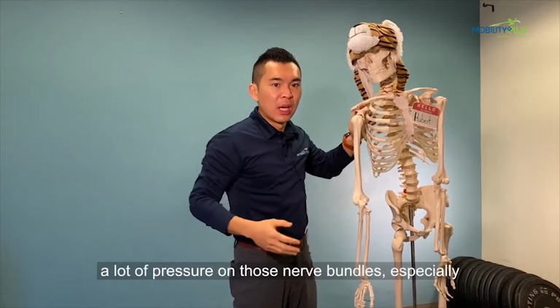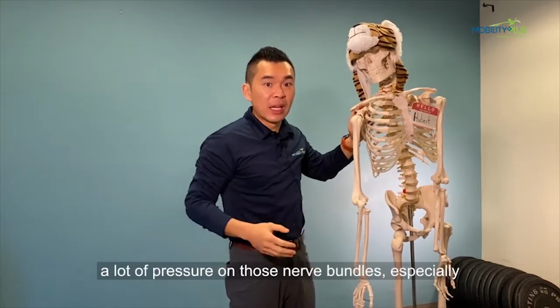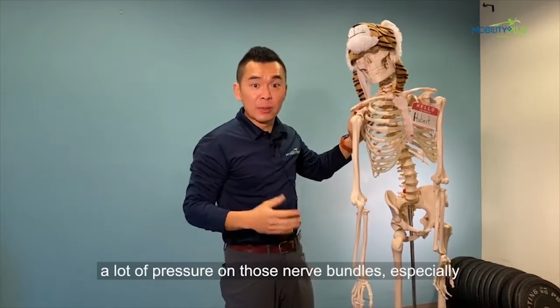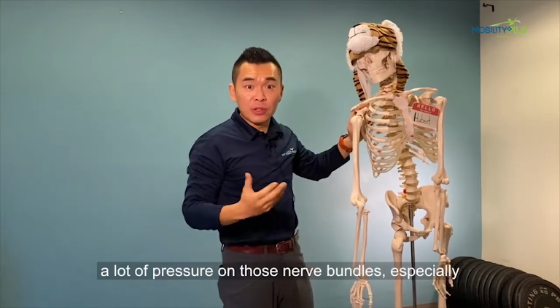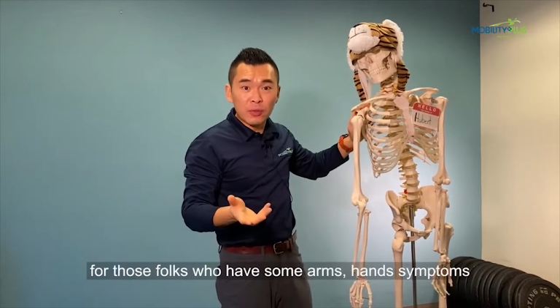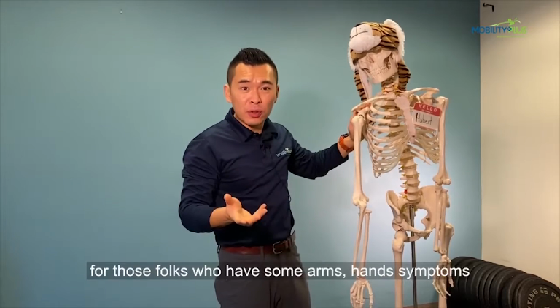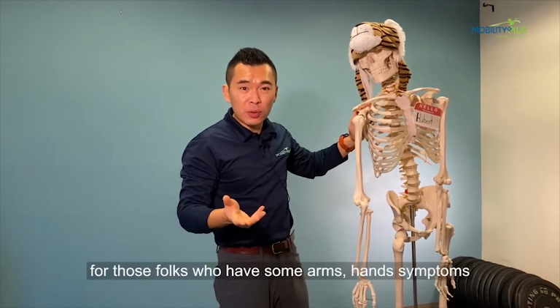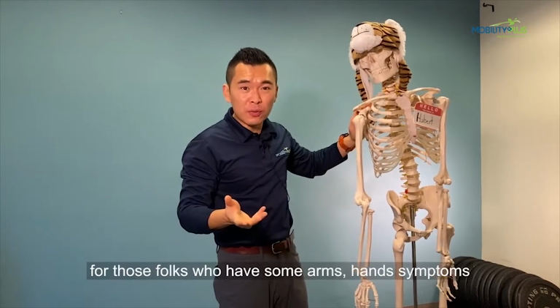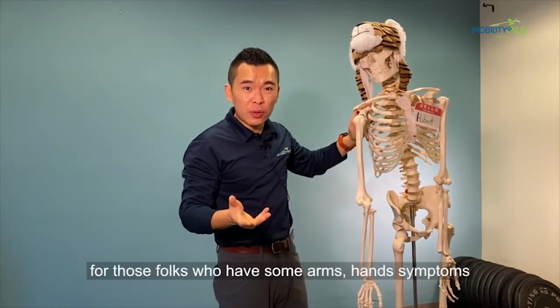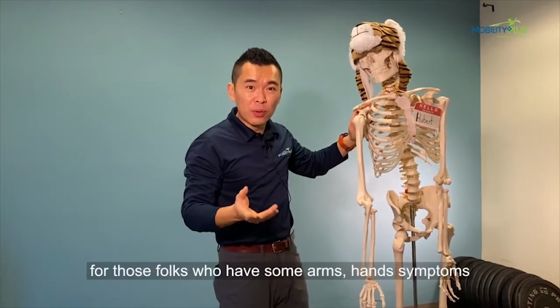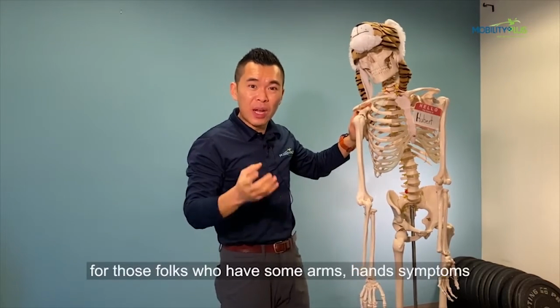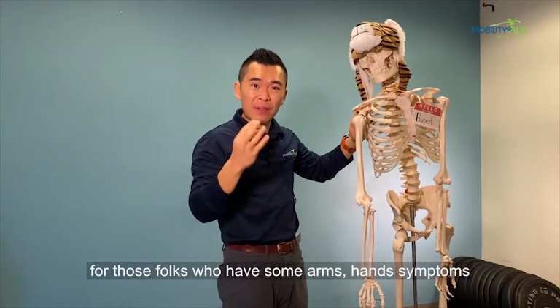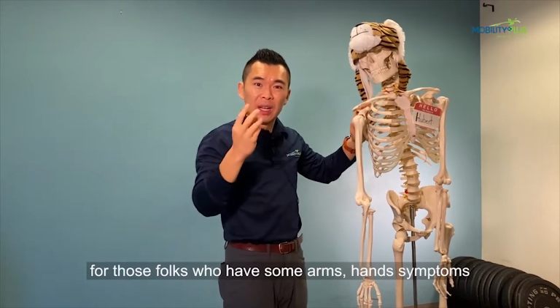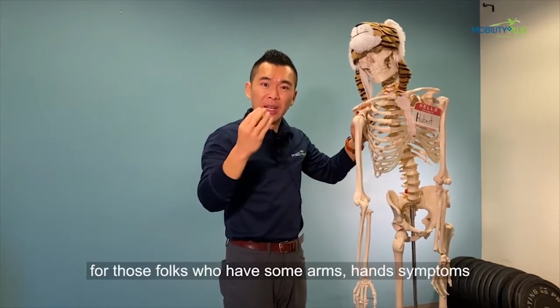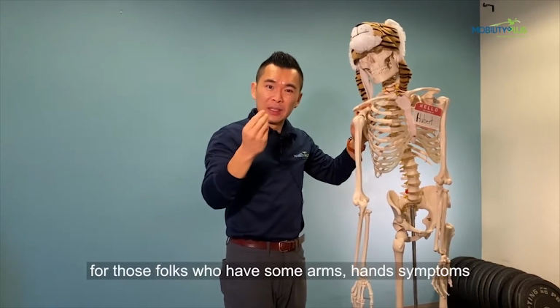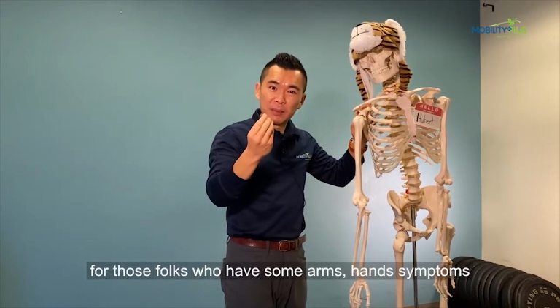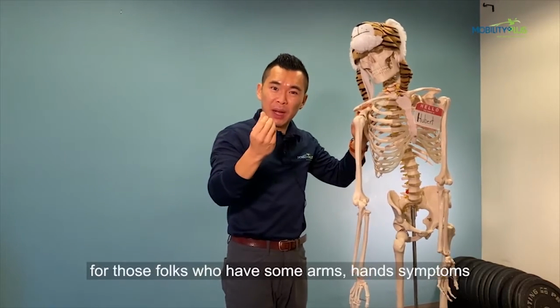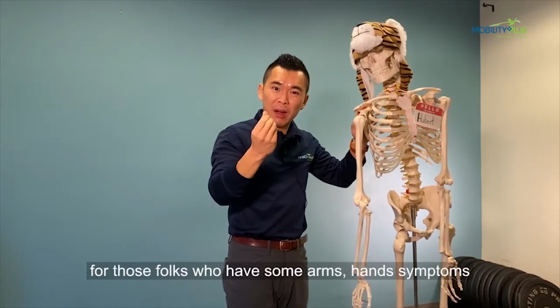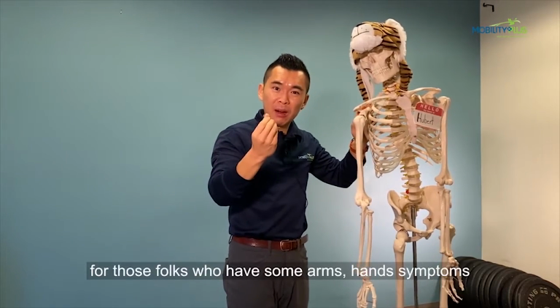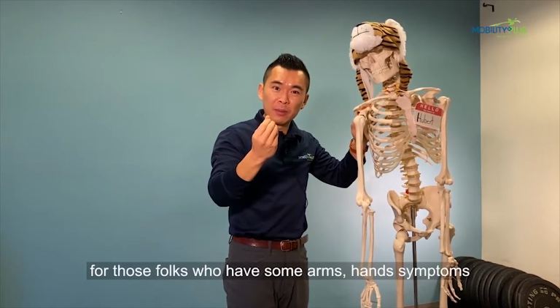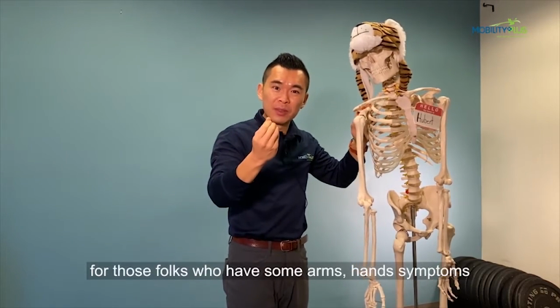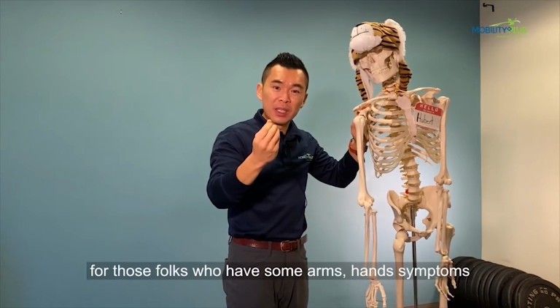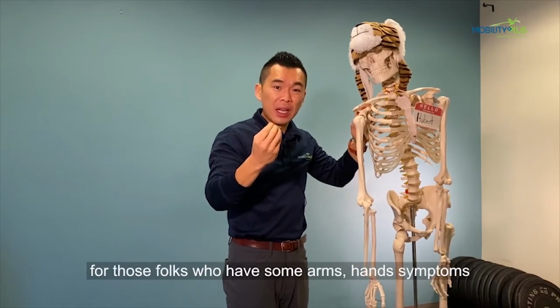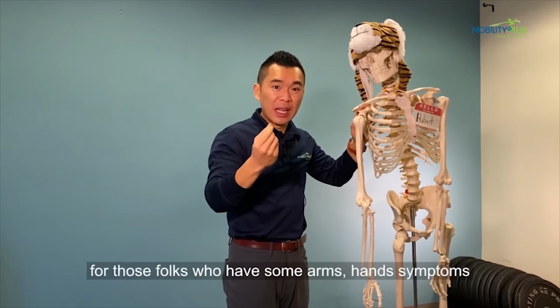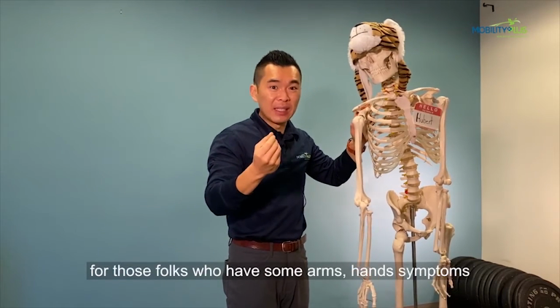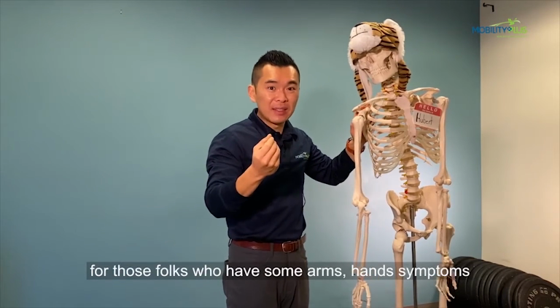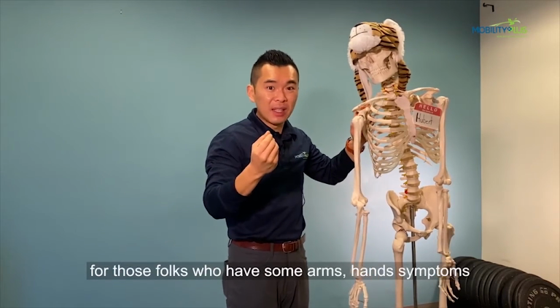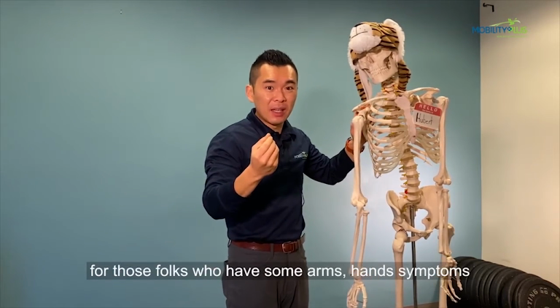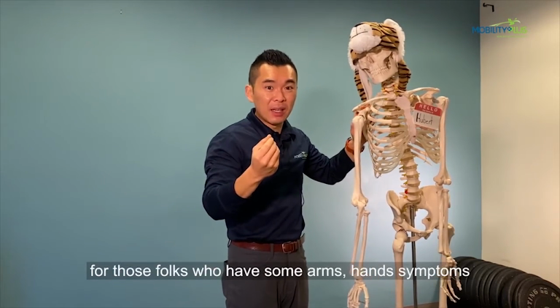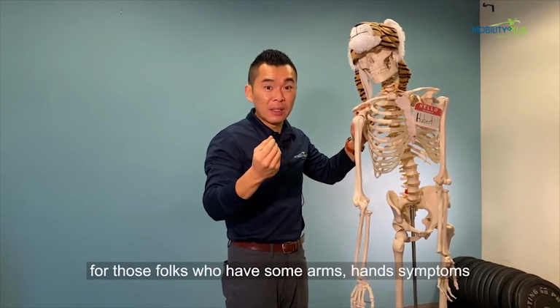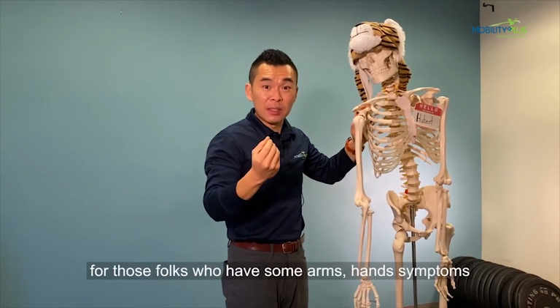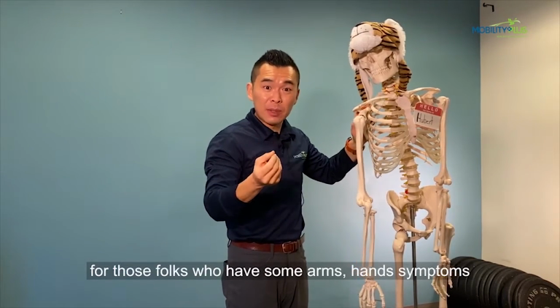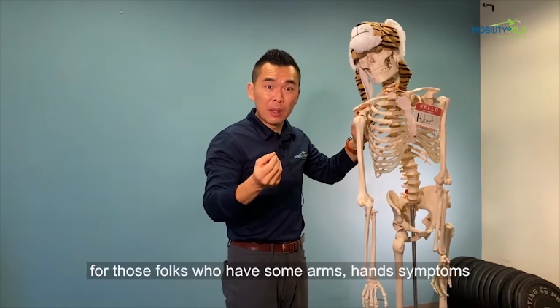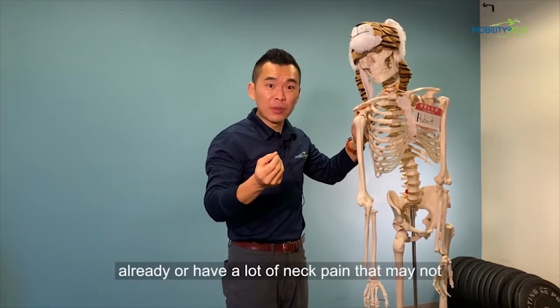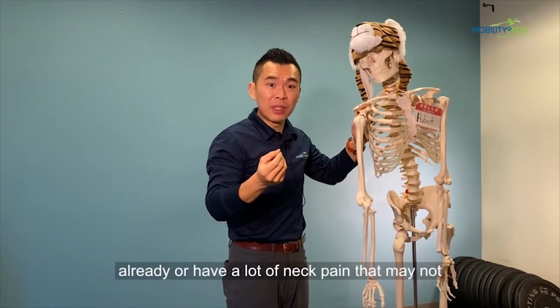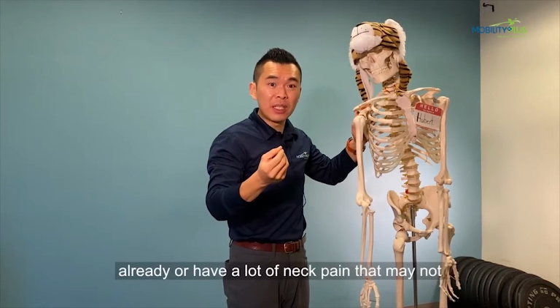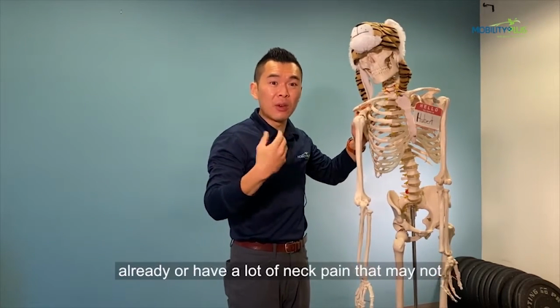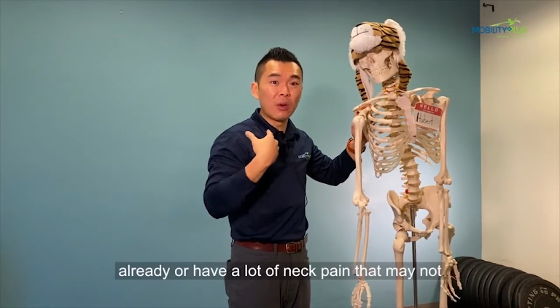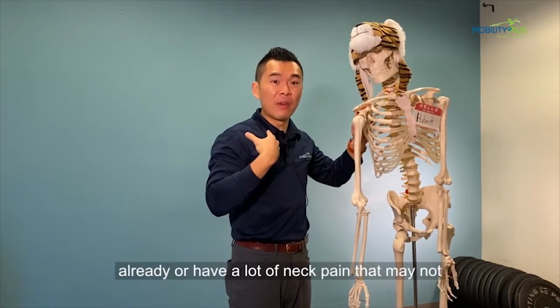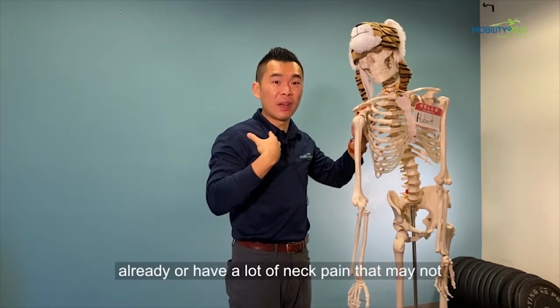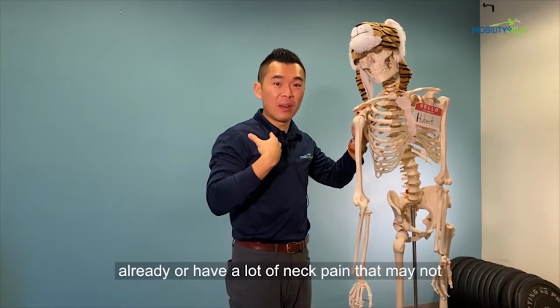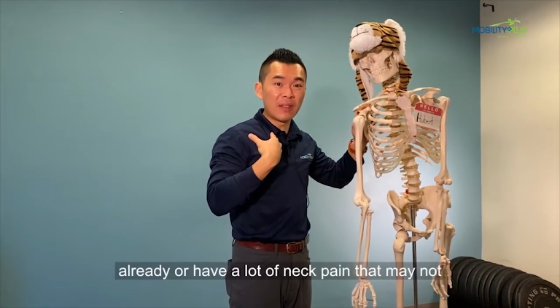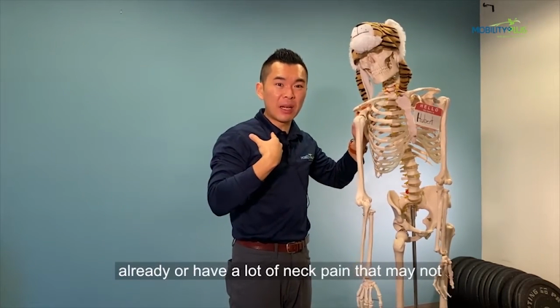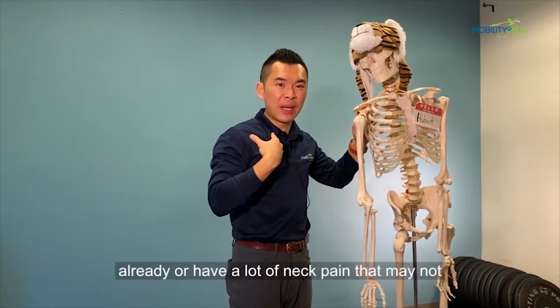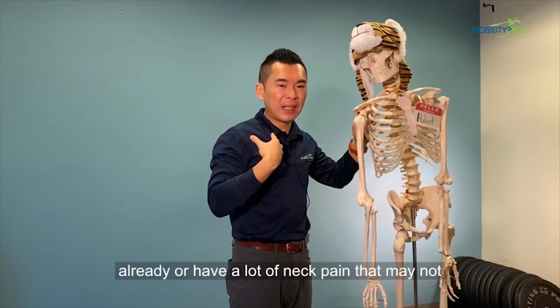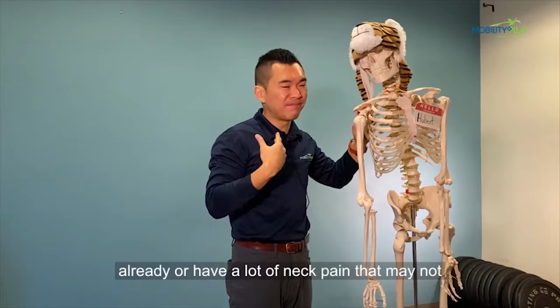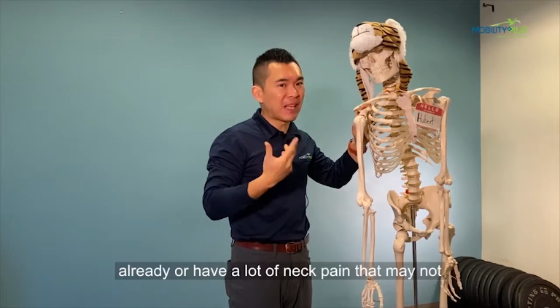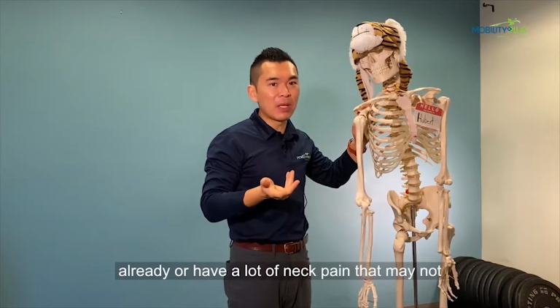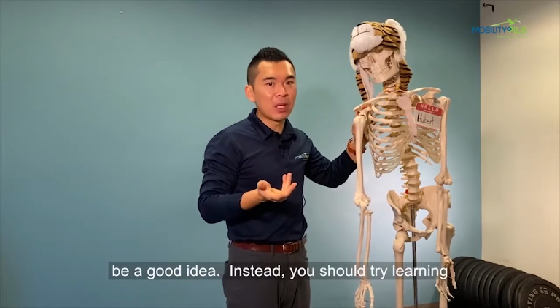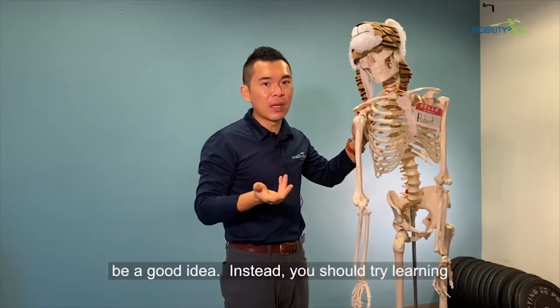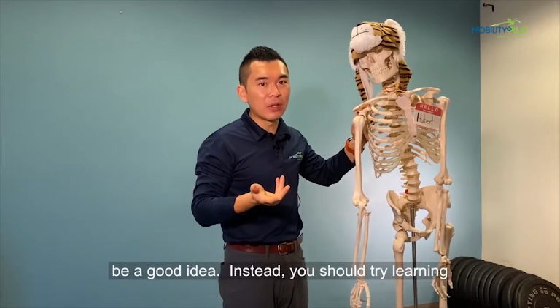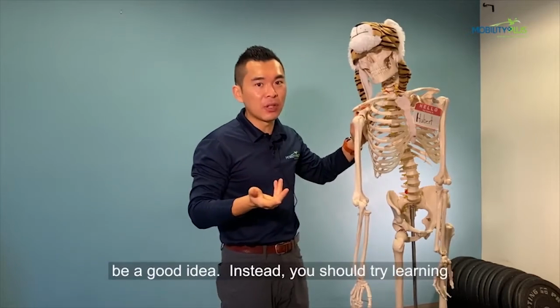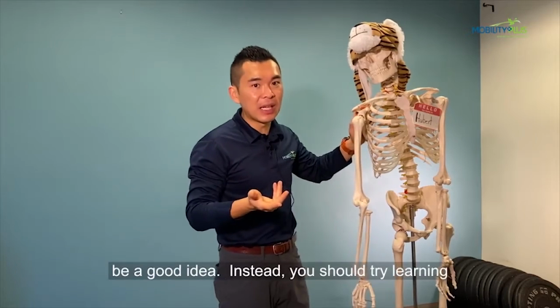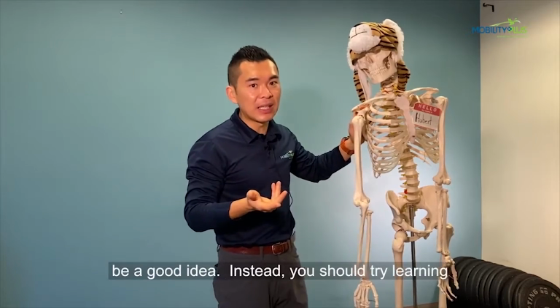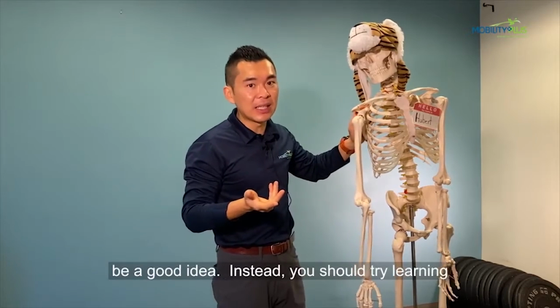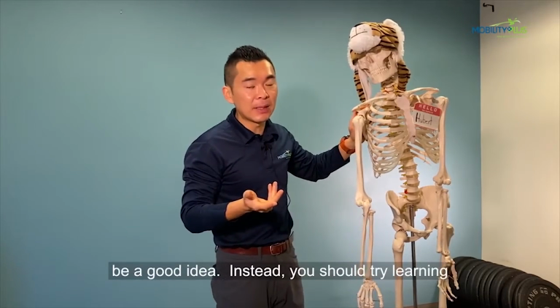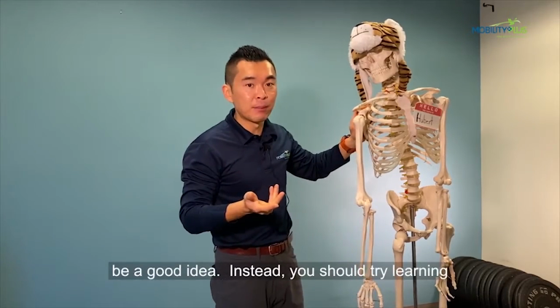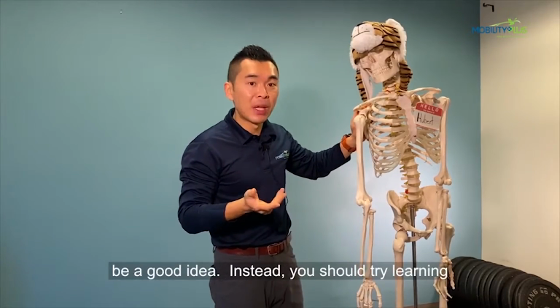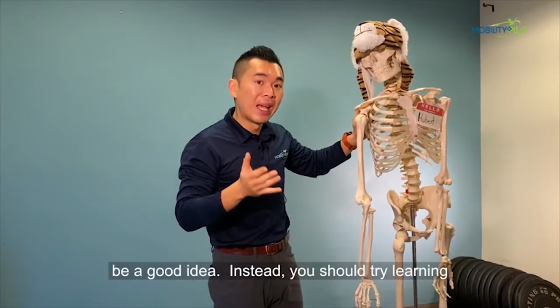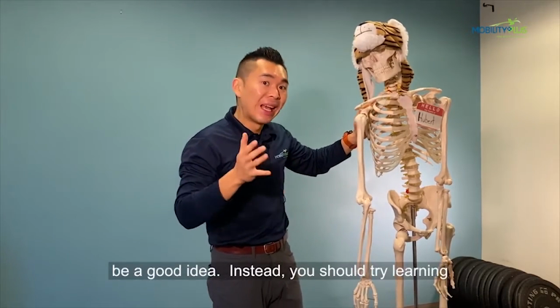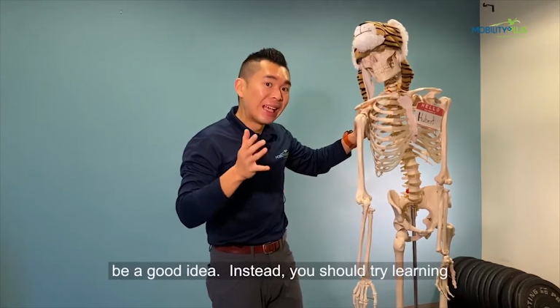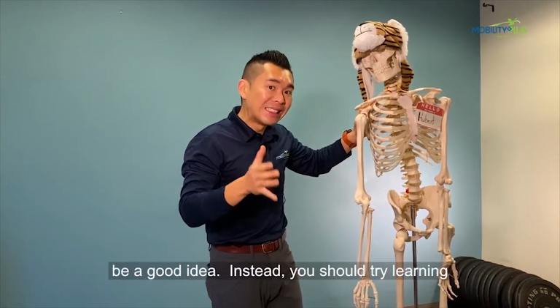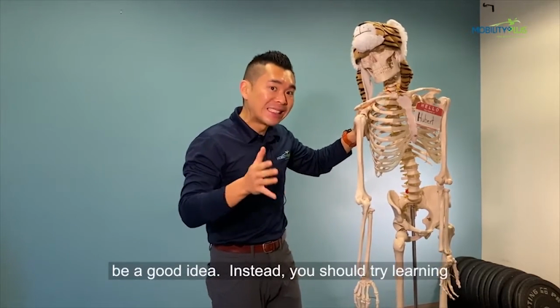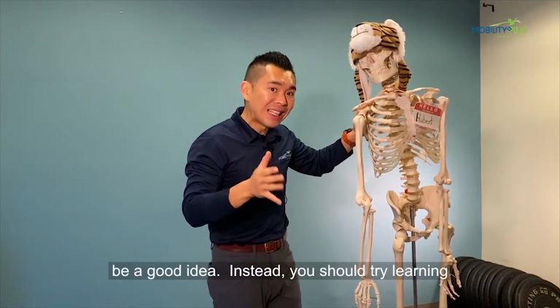Especially for those folks who have some arm or hand symptoms already, or have a lot of neck pain, that may not be a good idea. Instead,